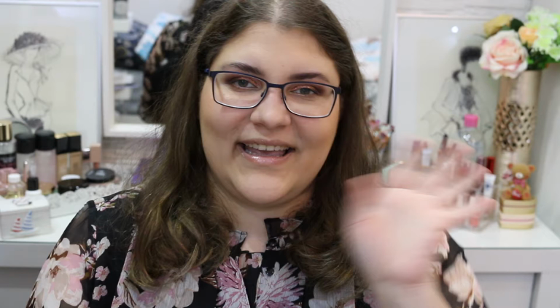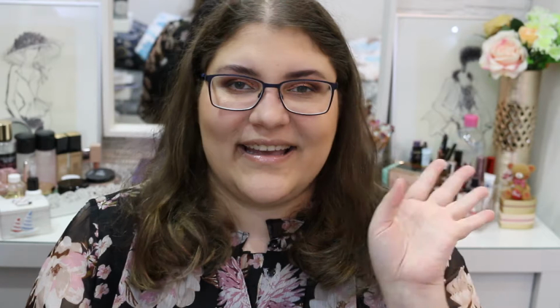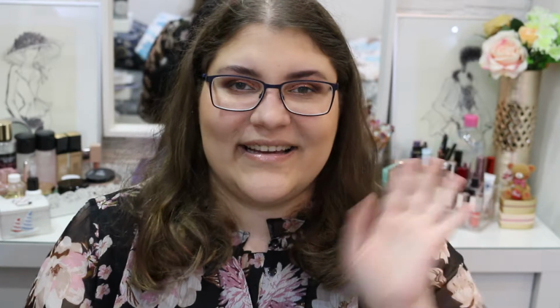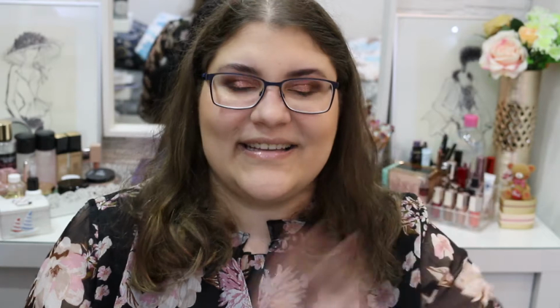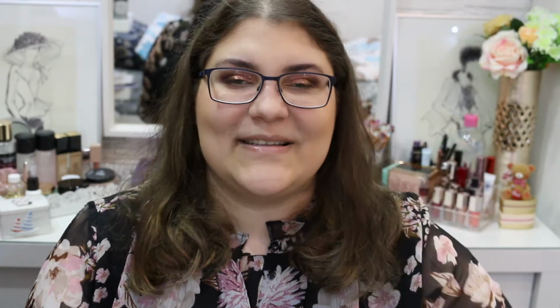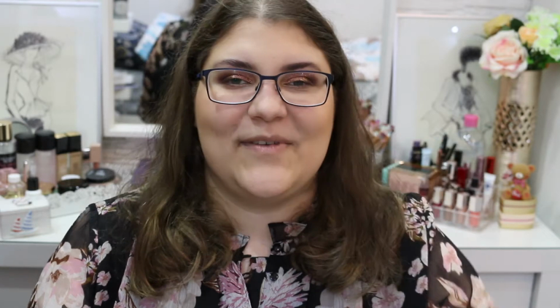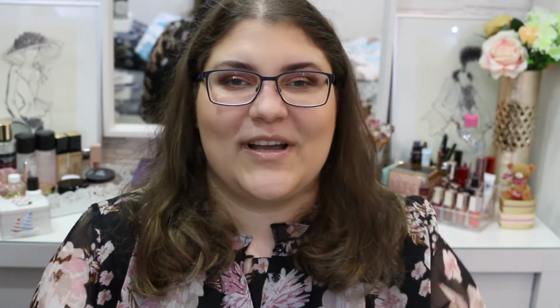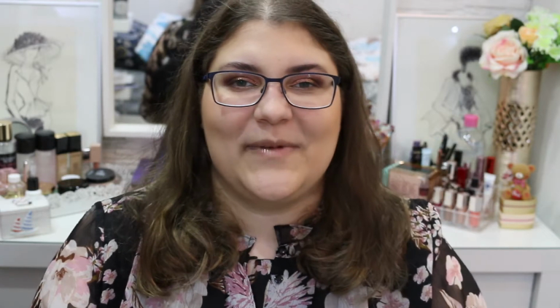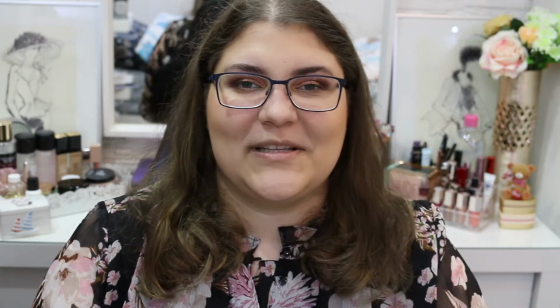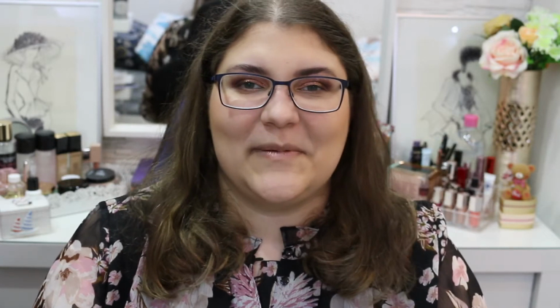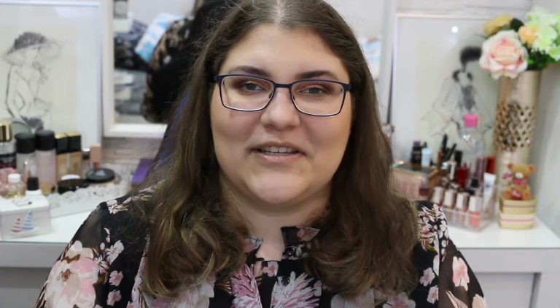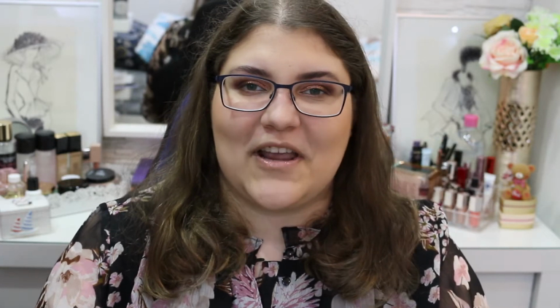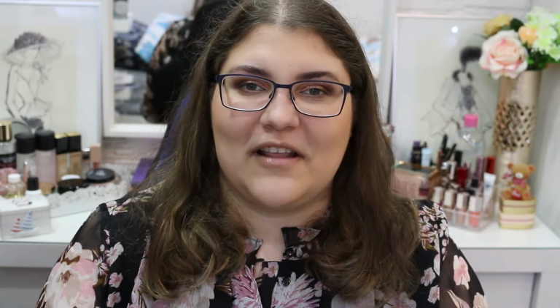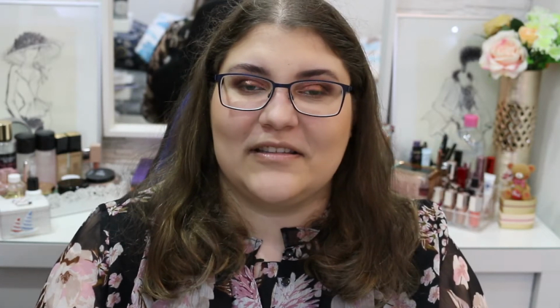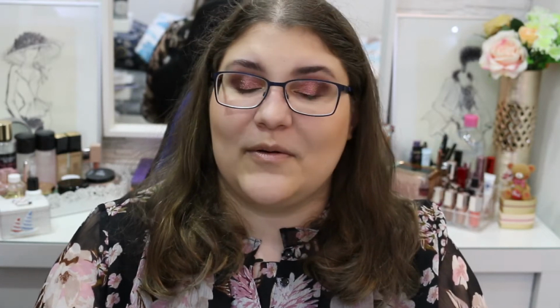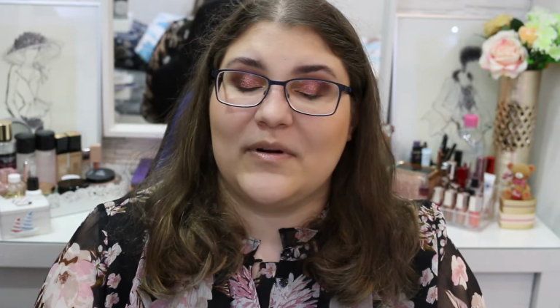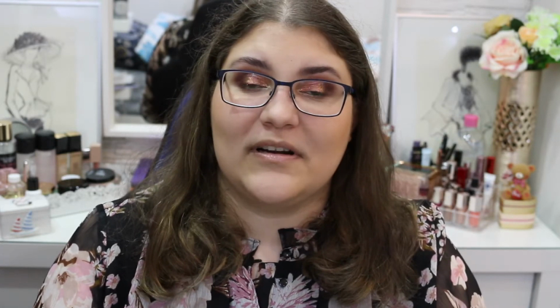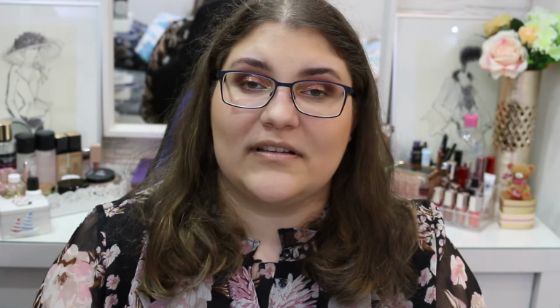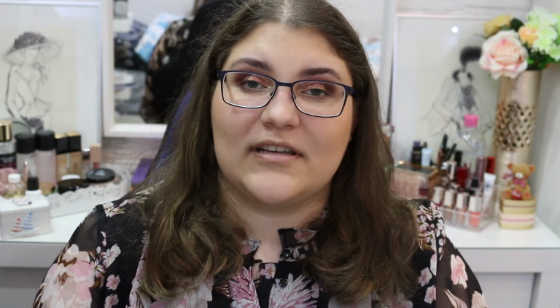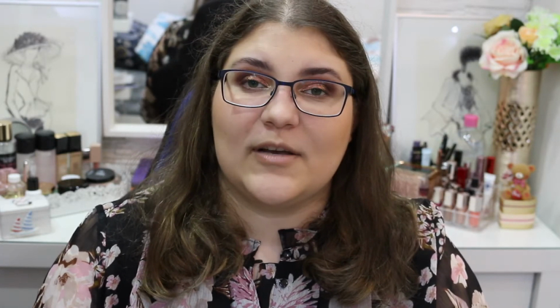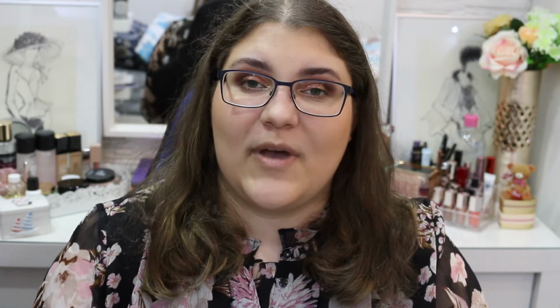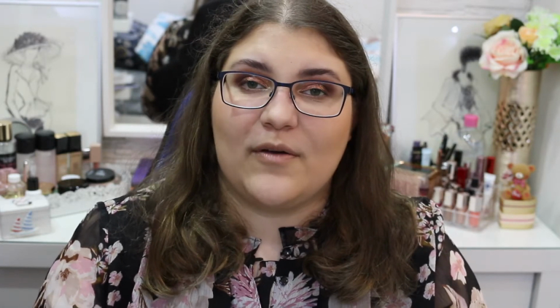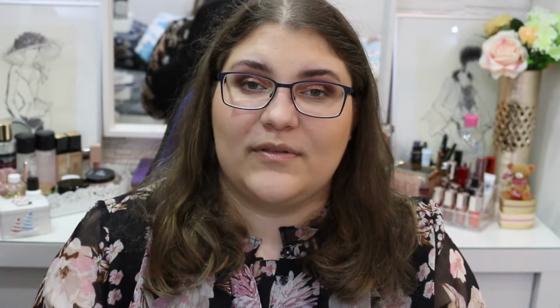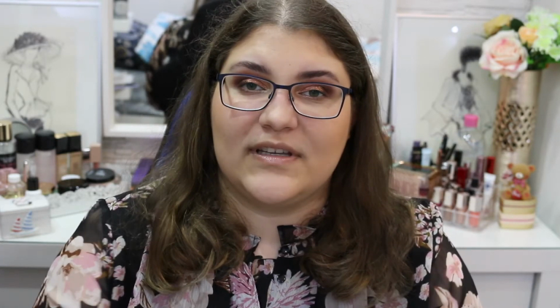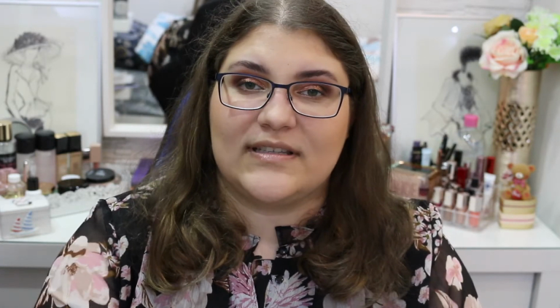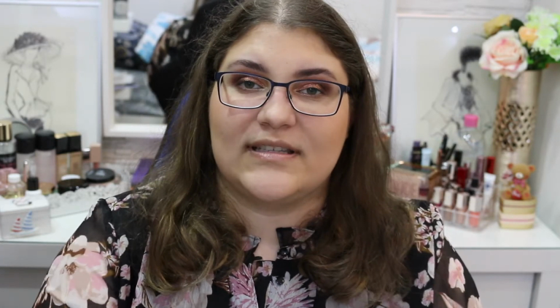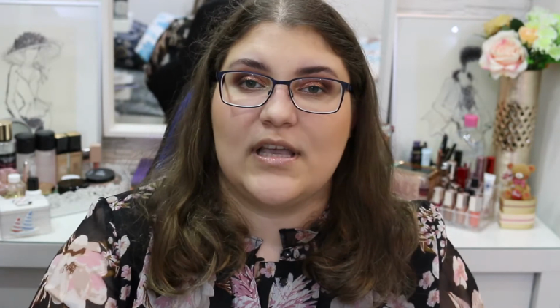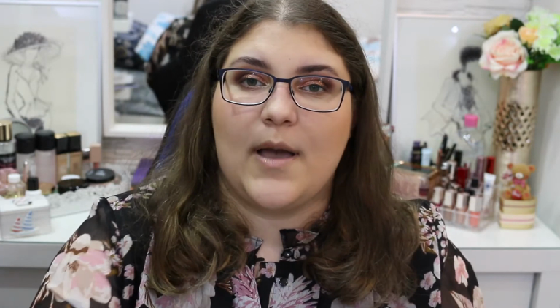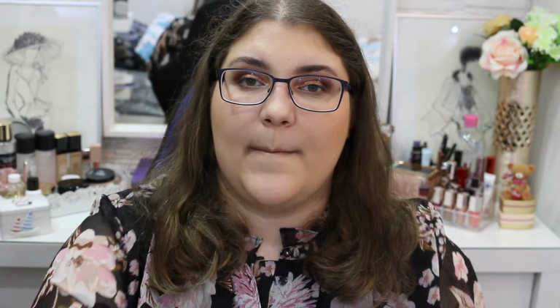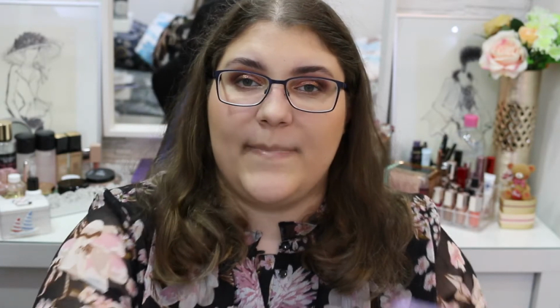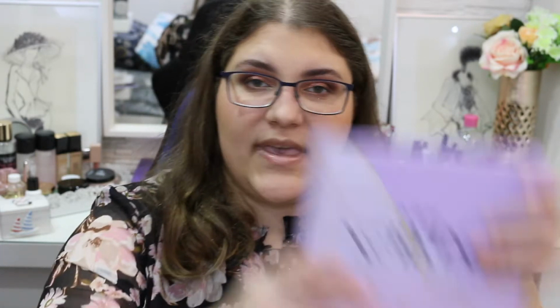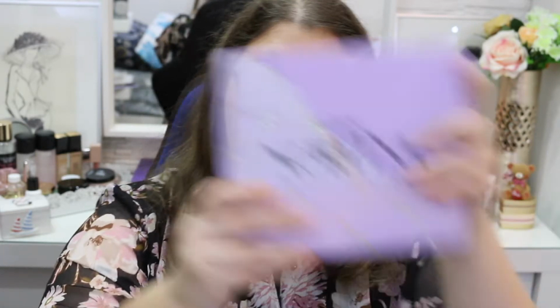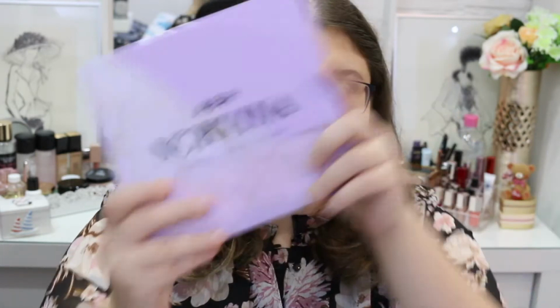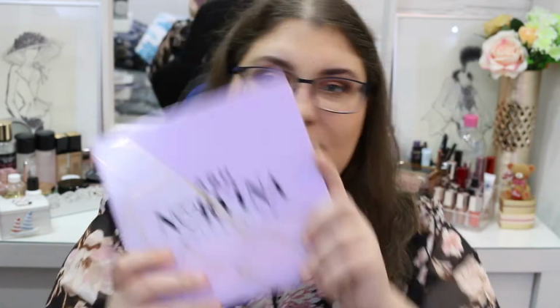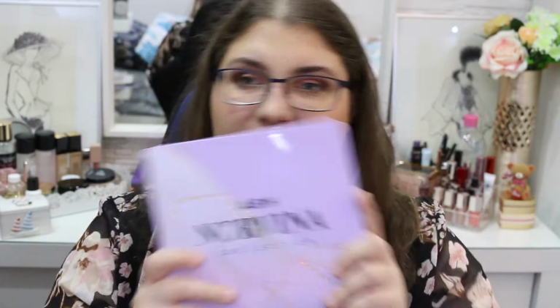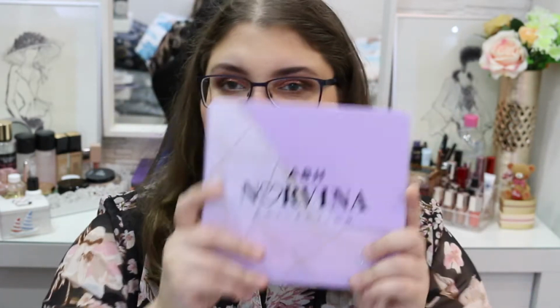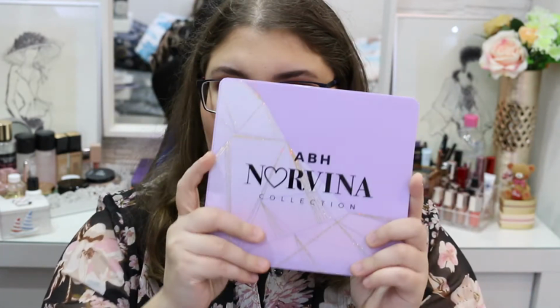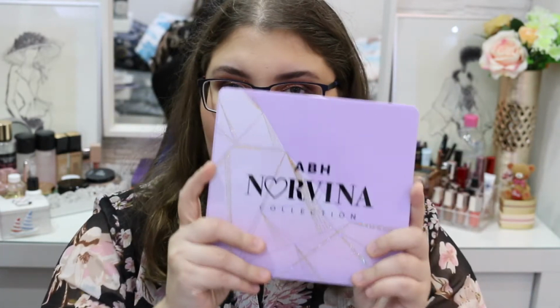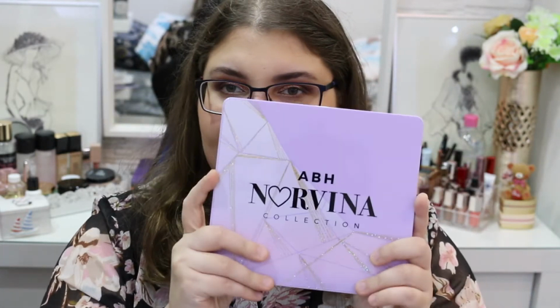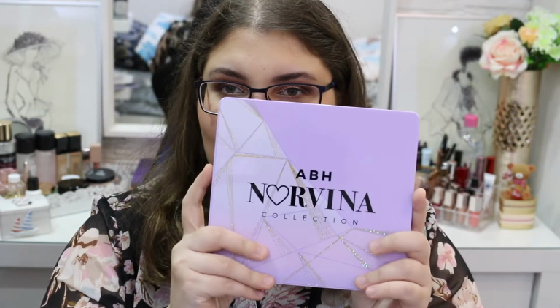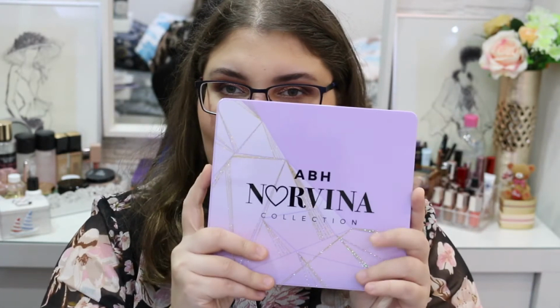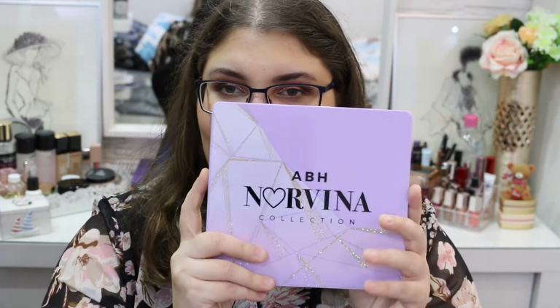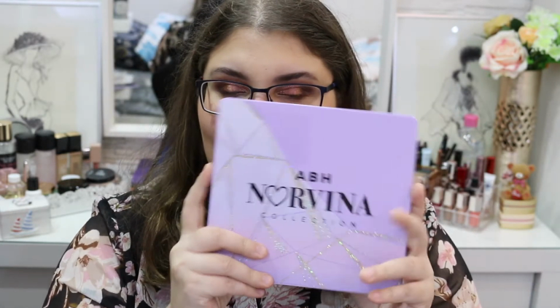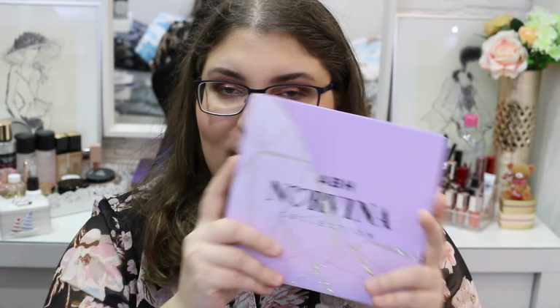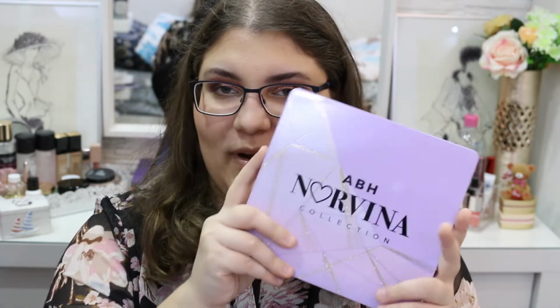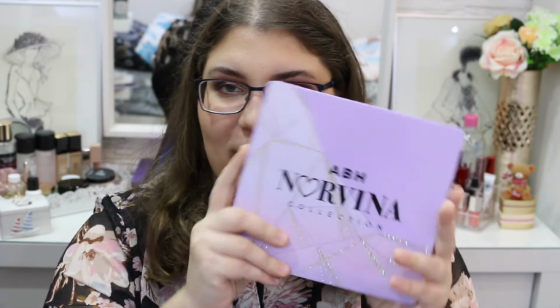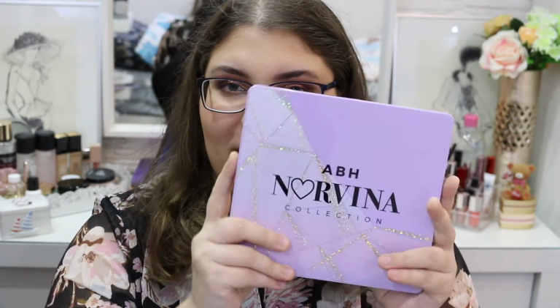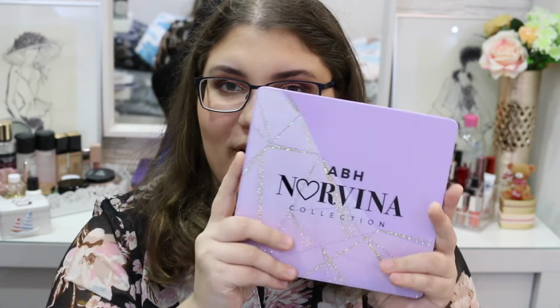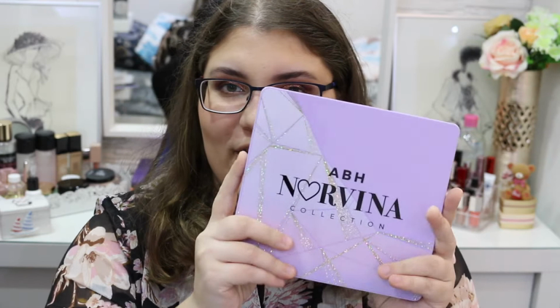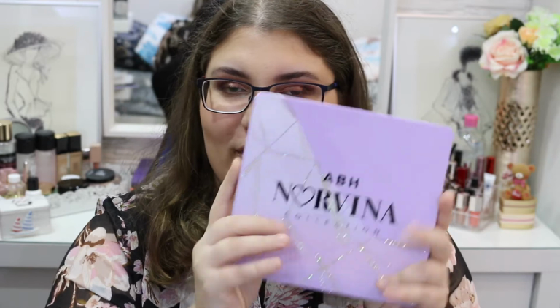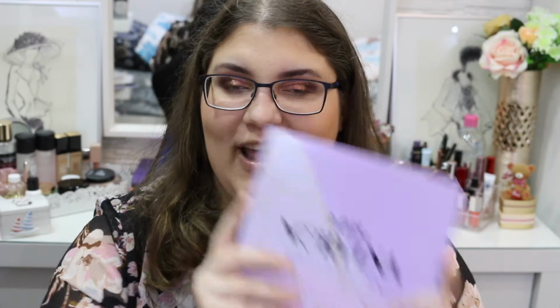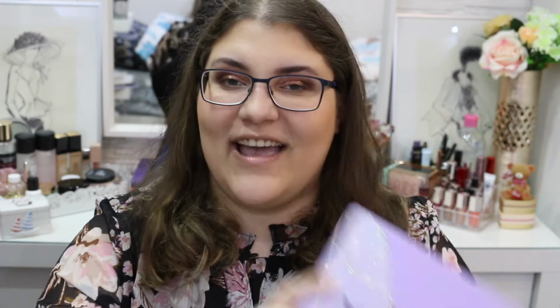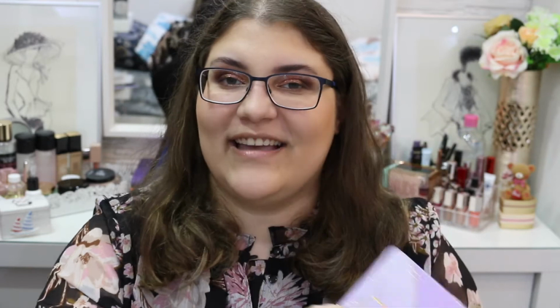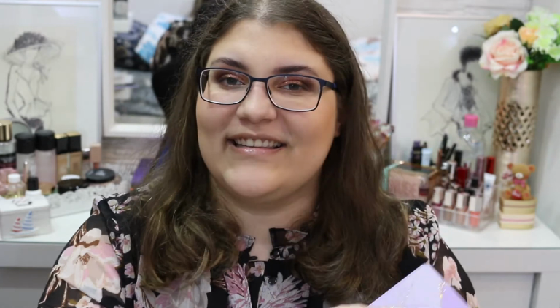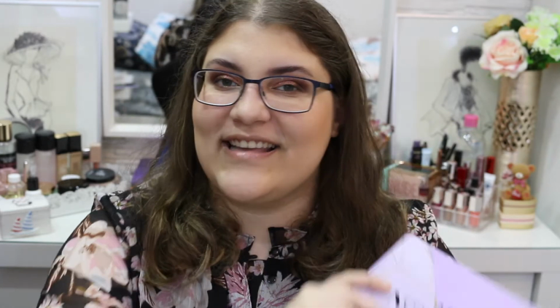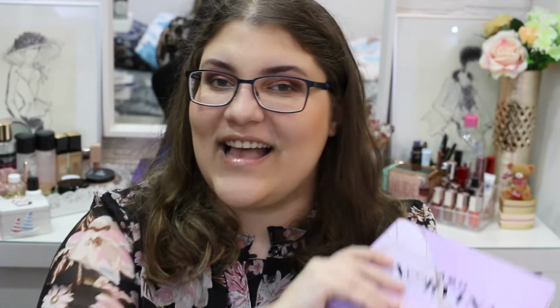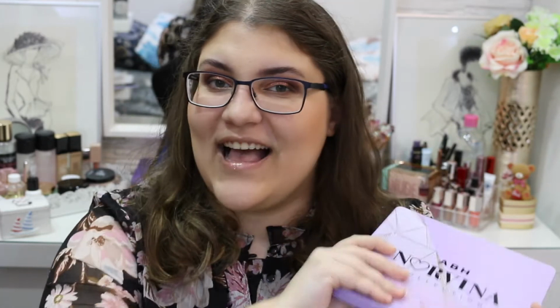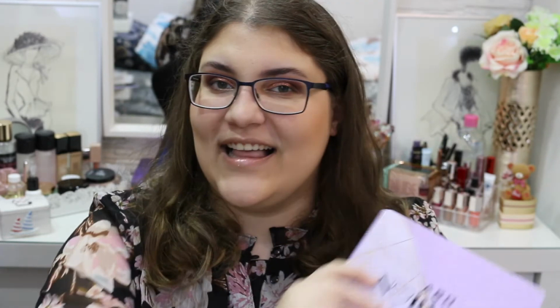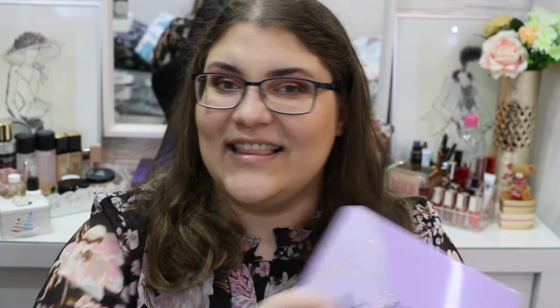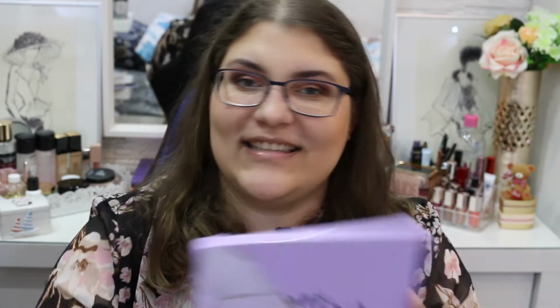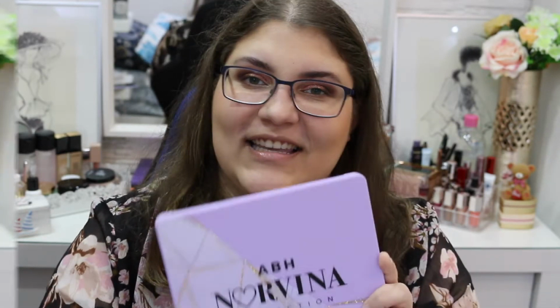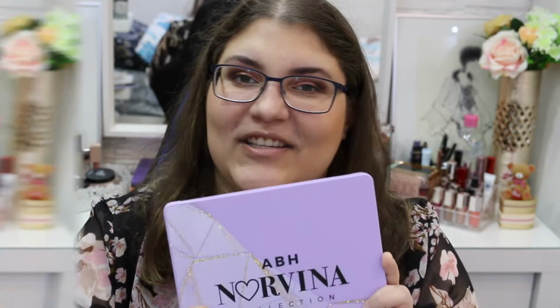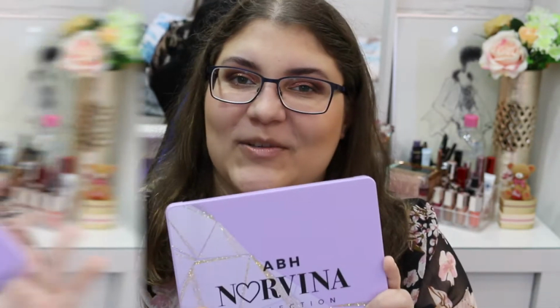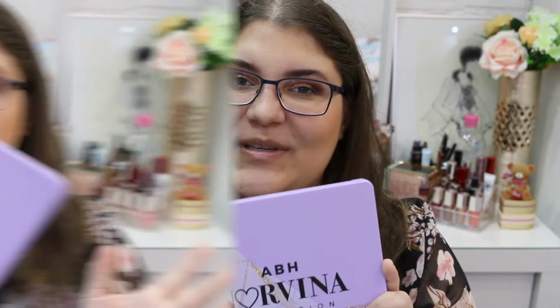Hey guys, welcome back to my channel. Today we're going to talk about this beautiful eyeshadow palette right over here, and let's get into it.